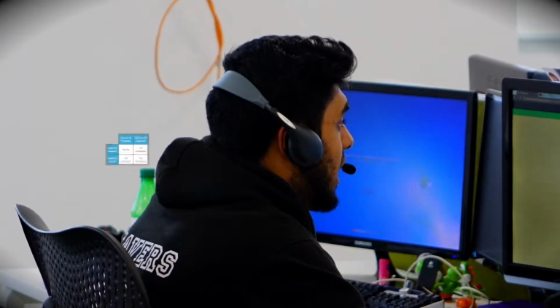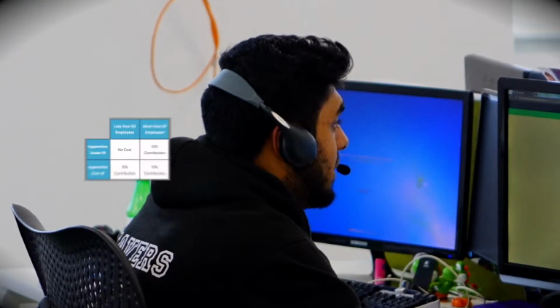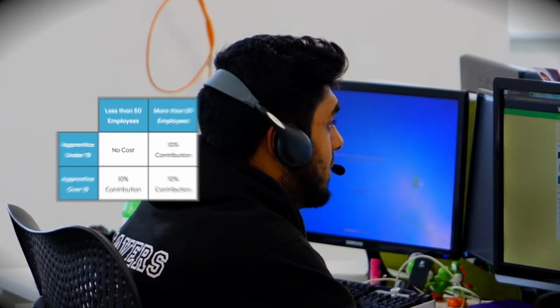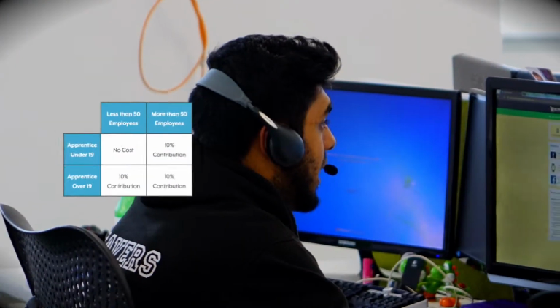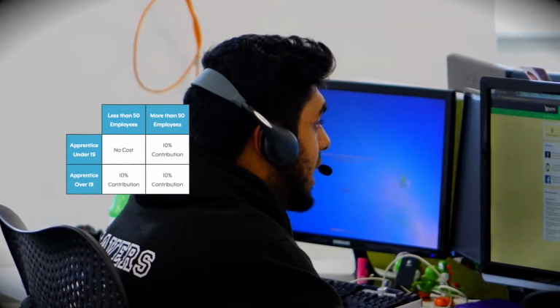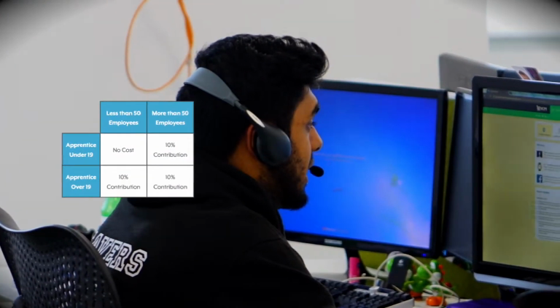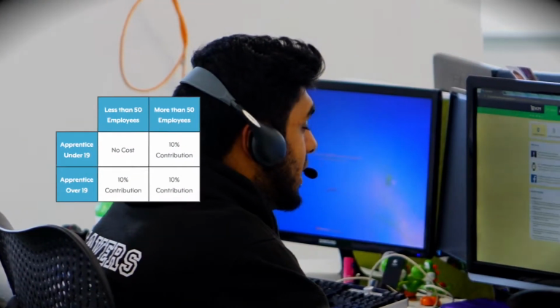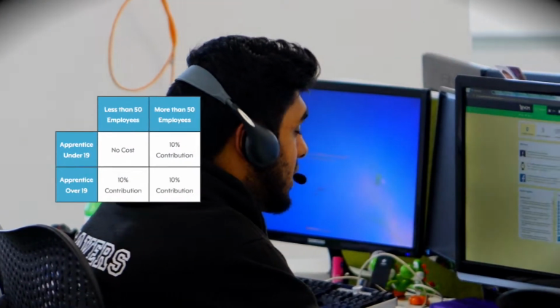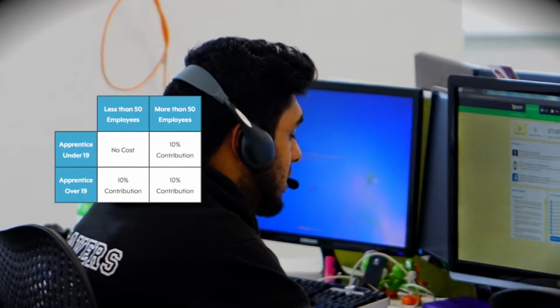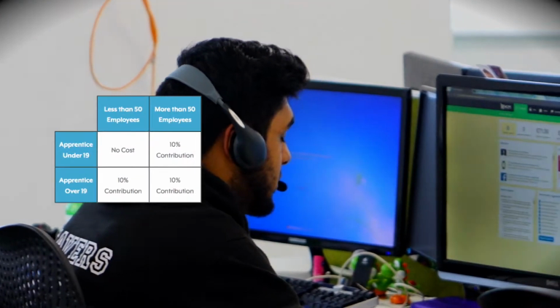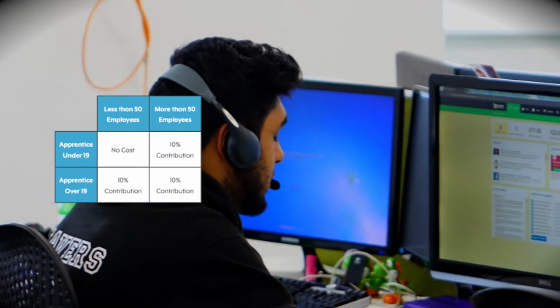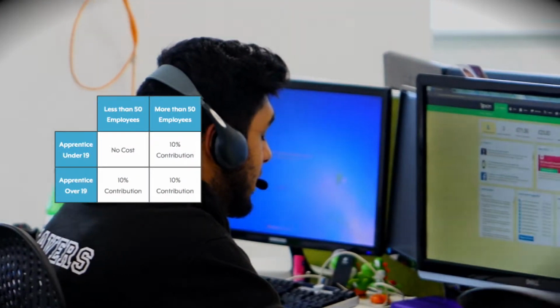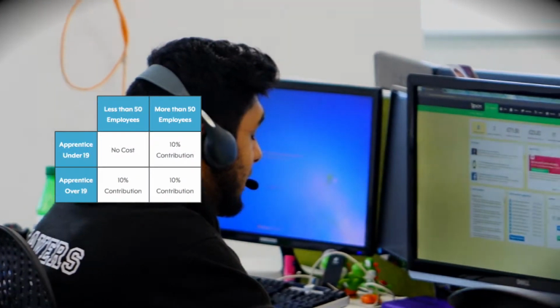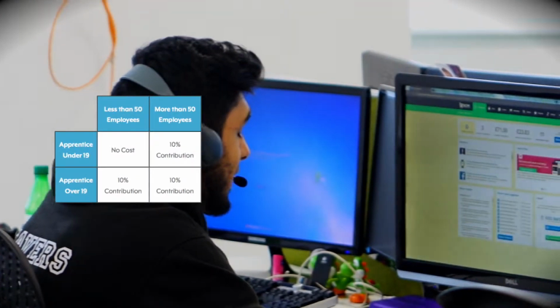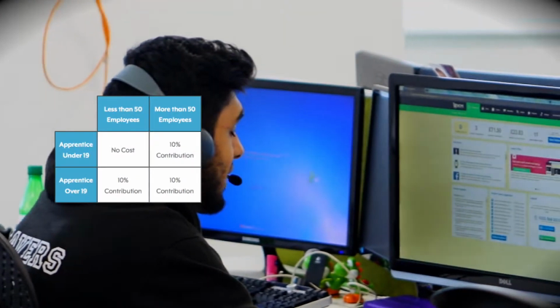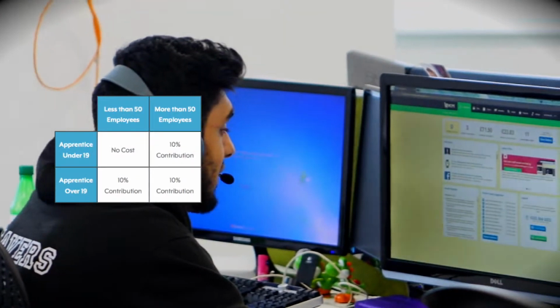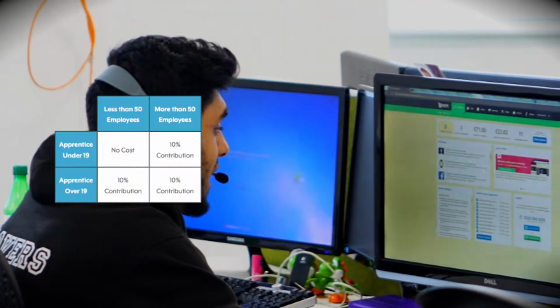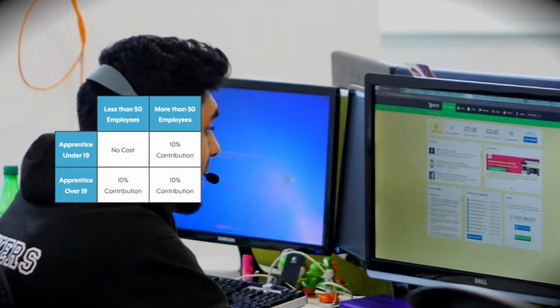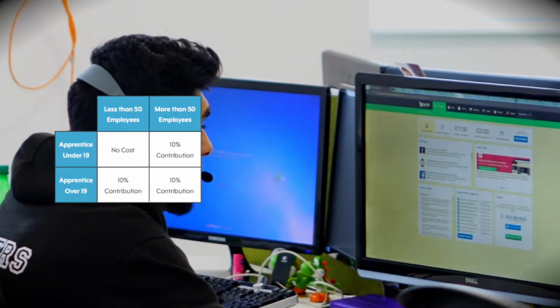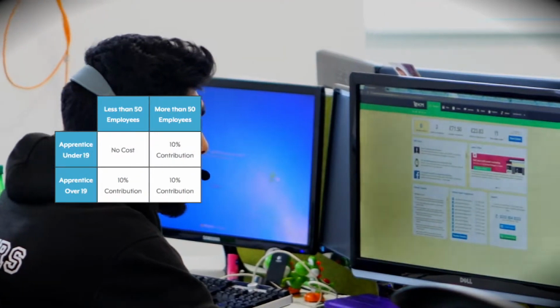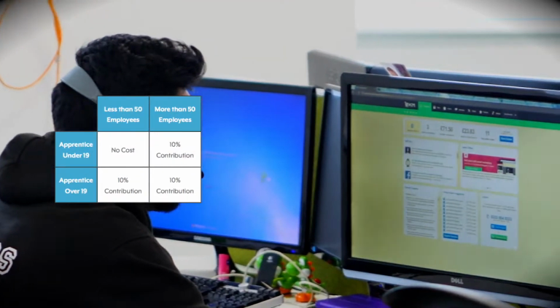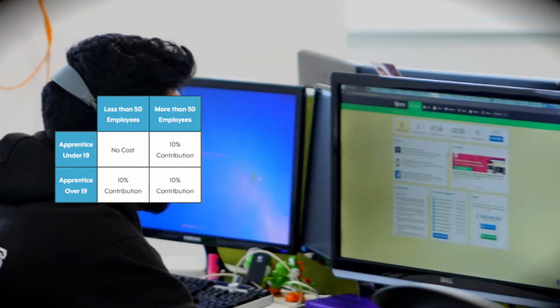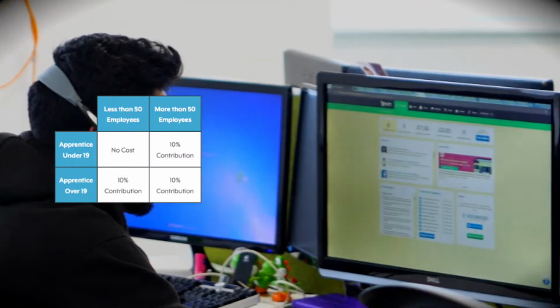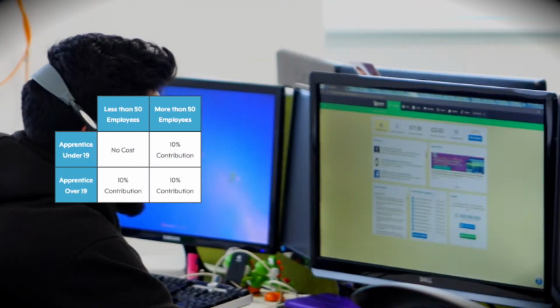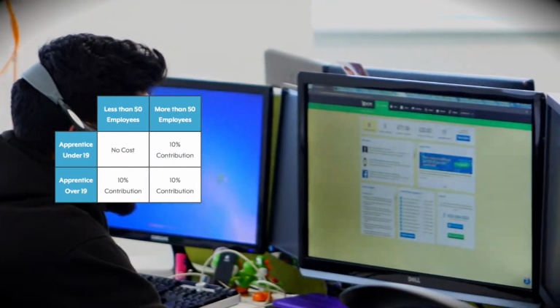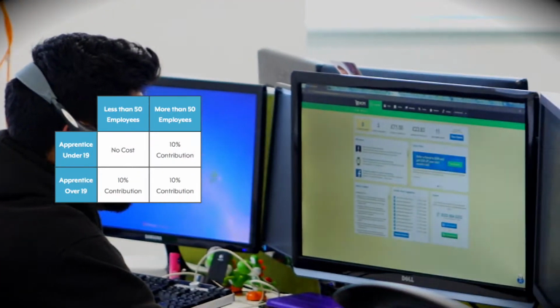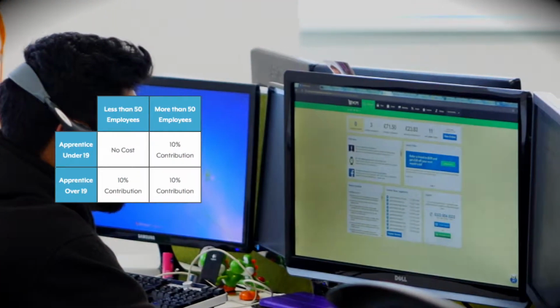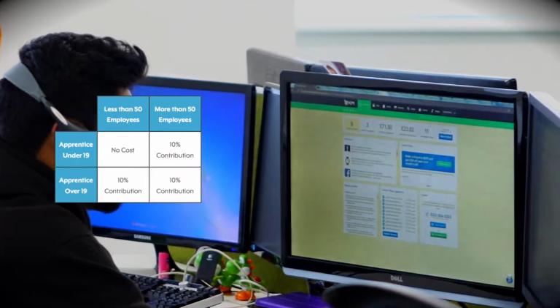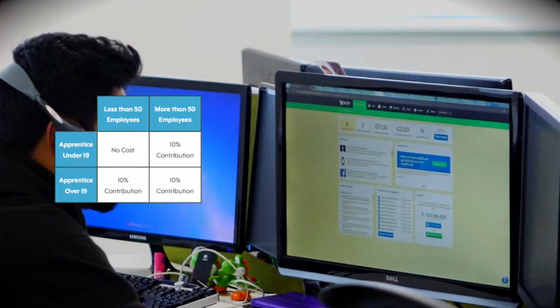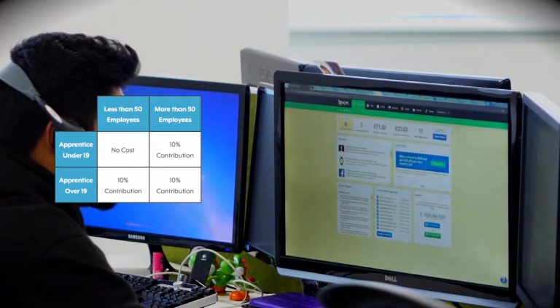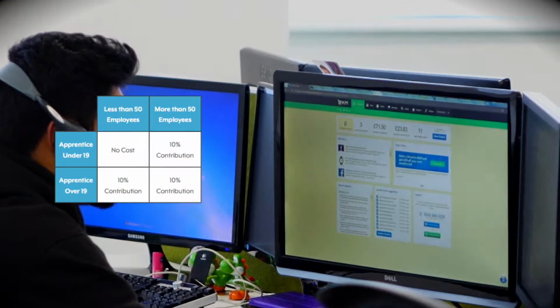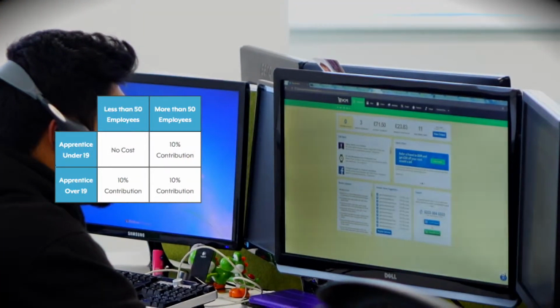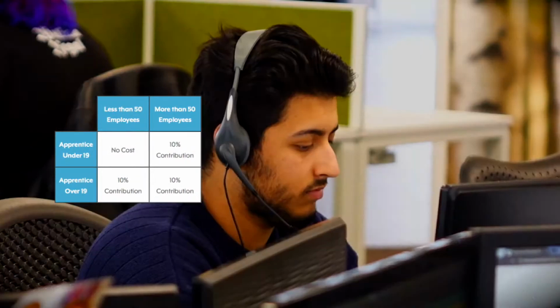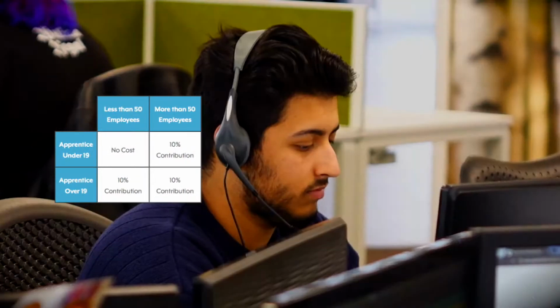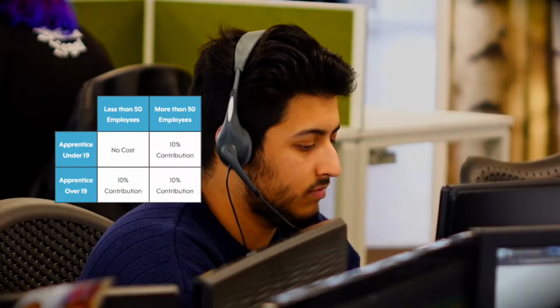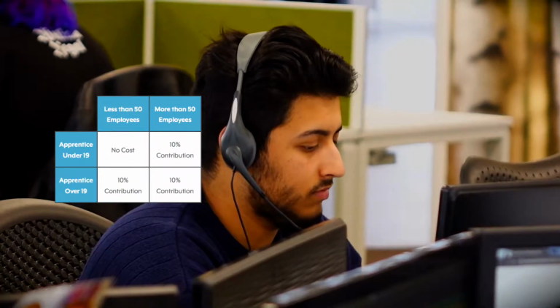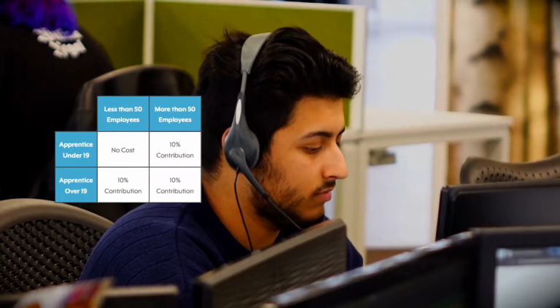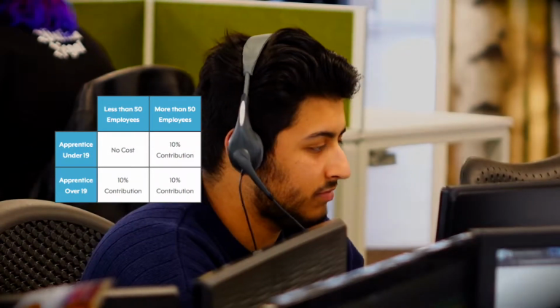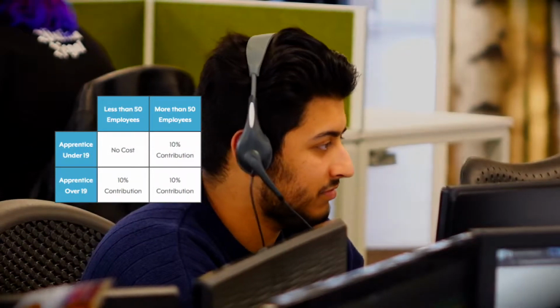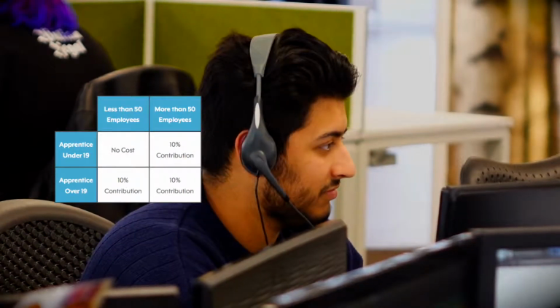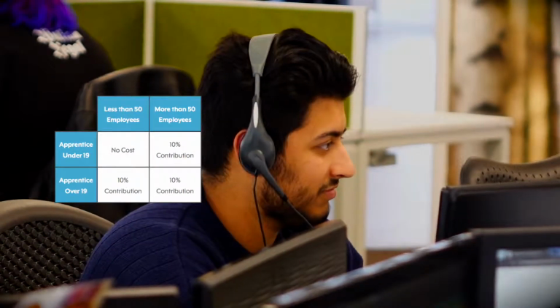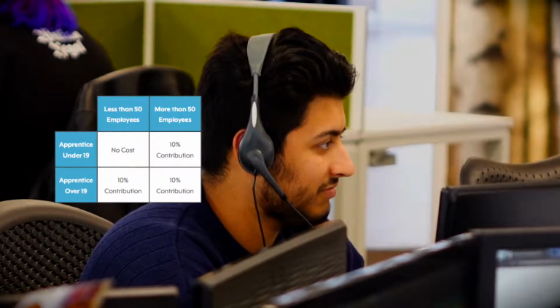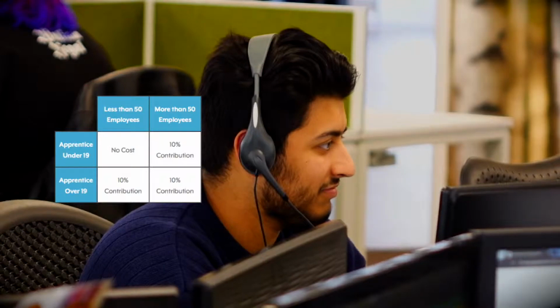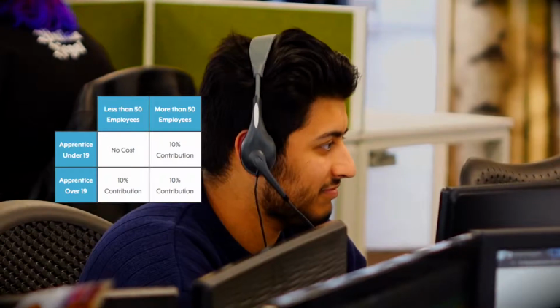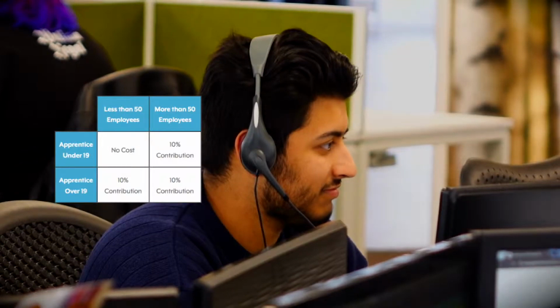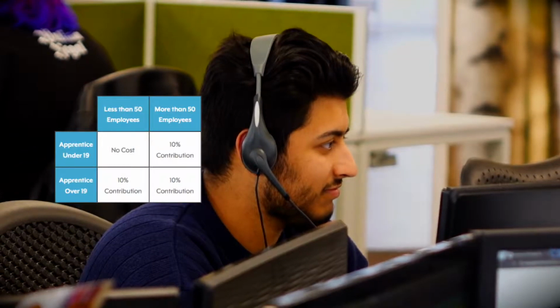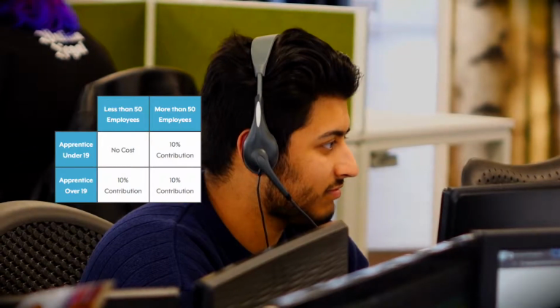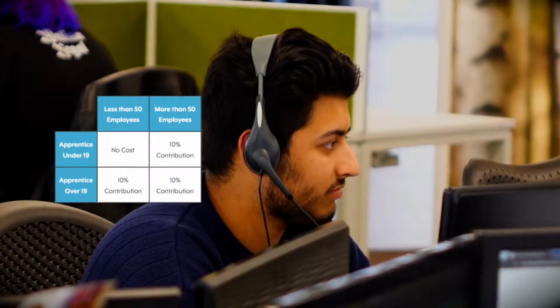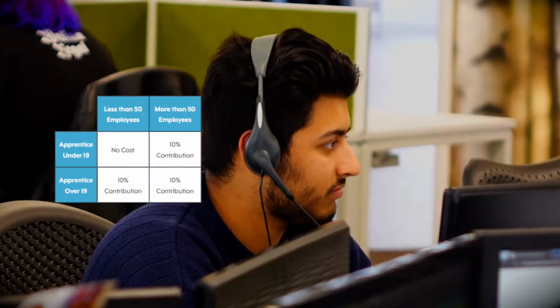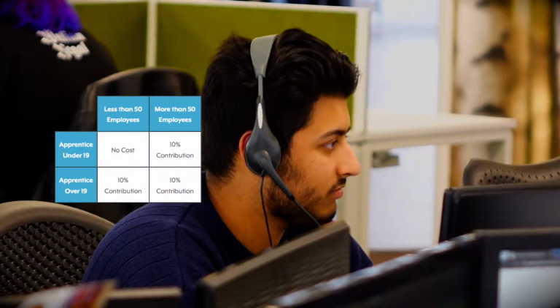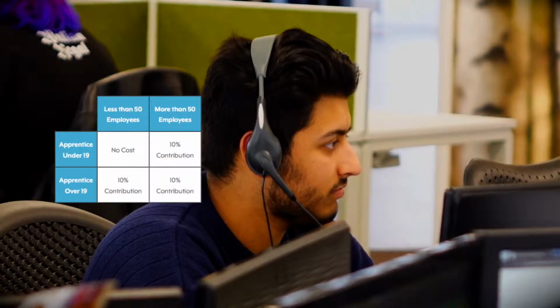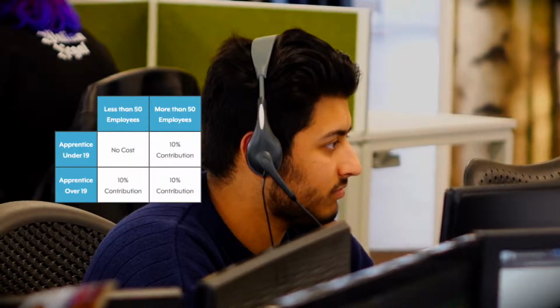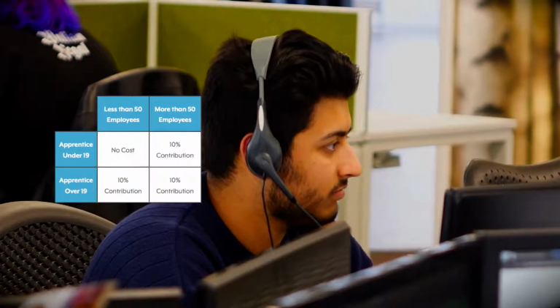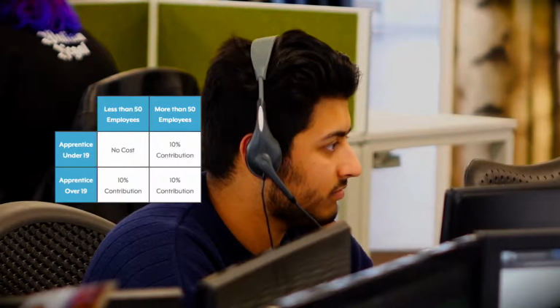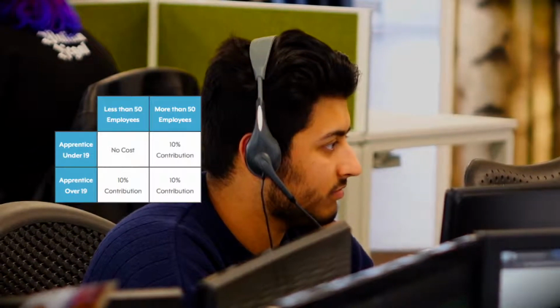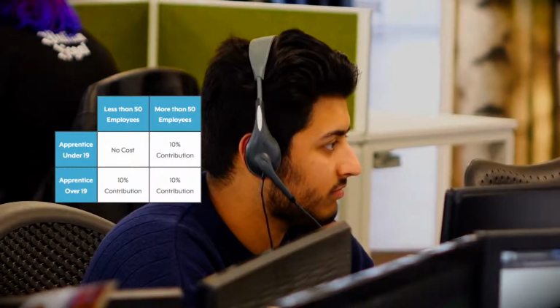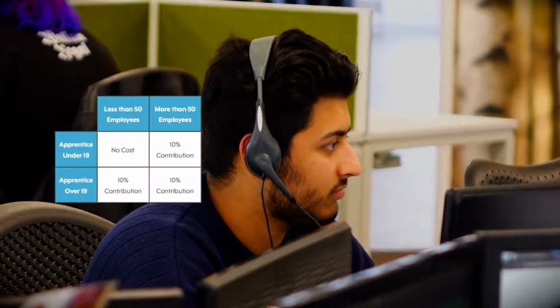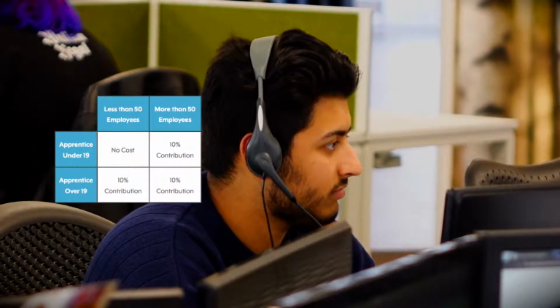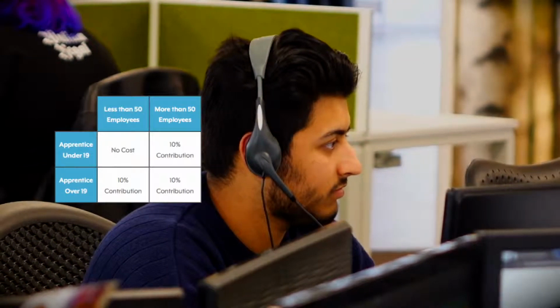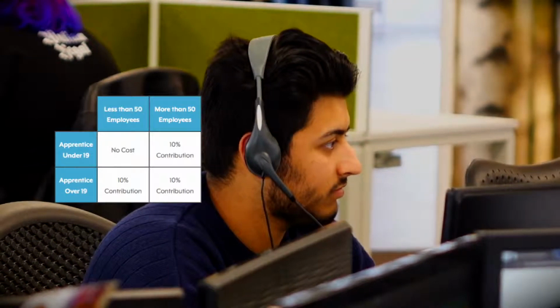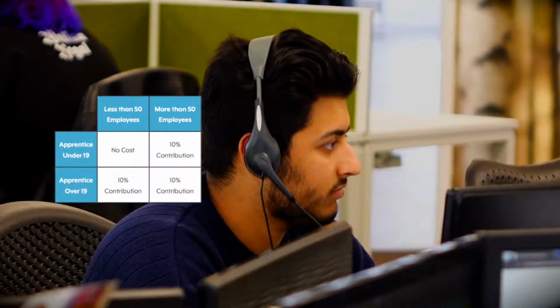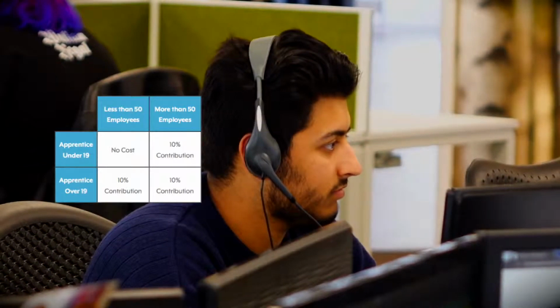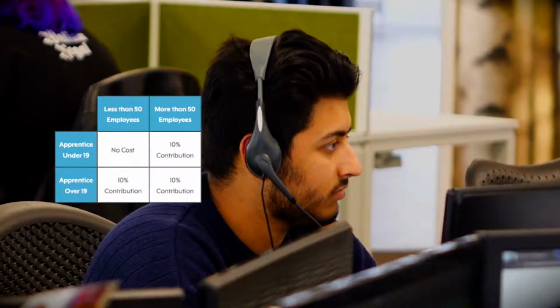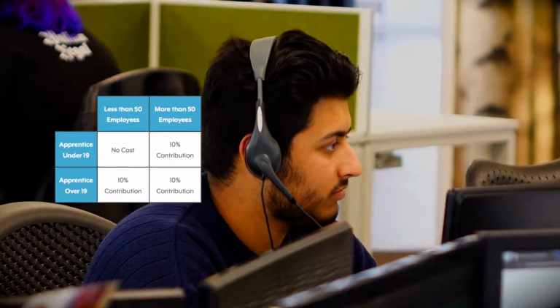If your business has less than 50 employees and your apprentice is under the age of 19, then there is no cost for training.